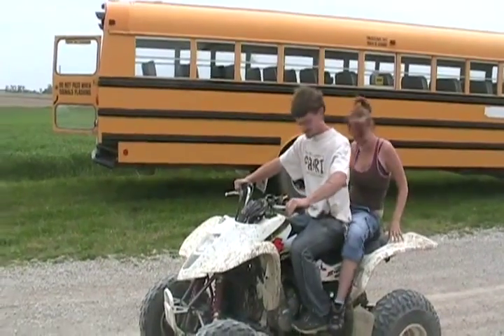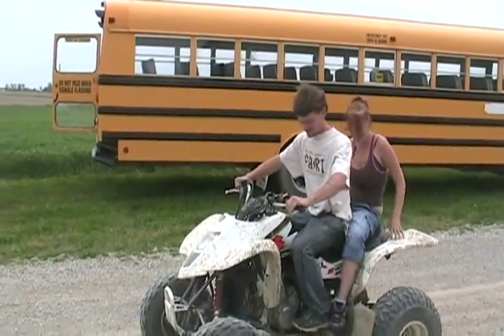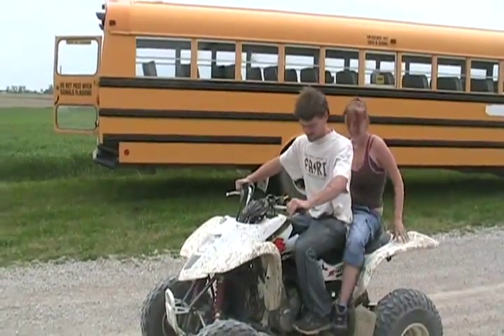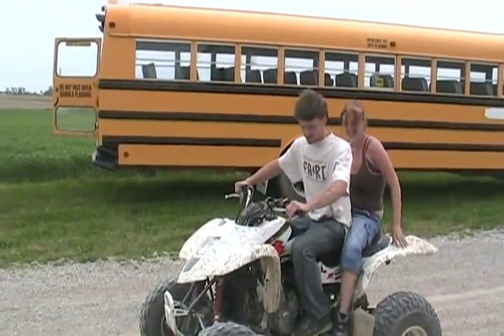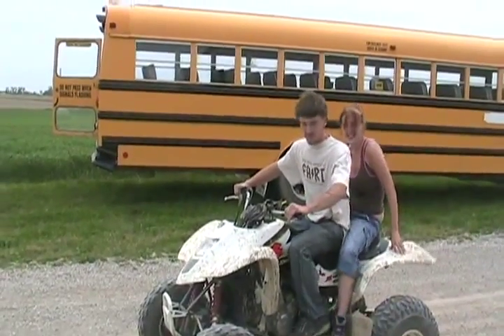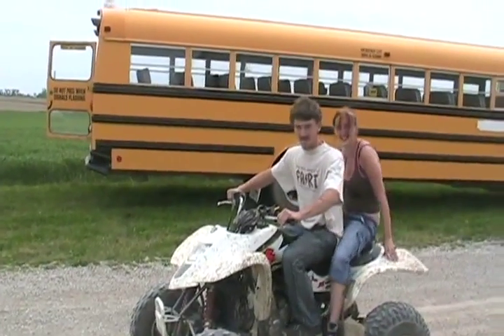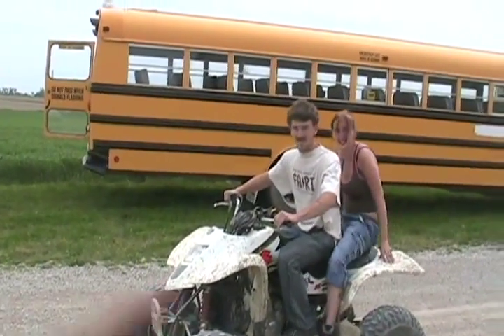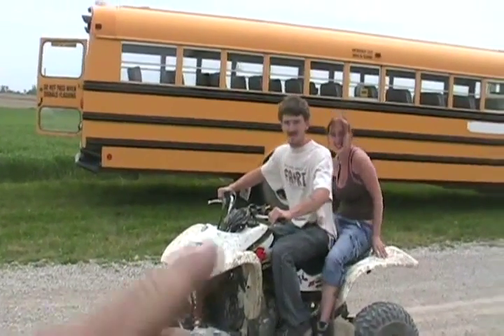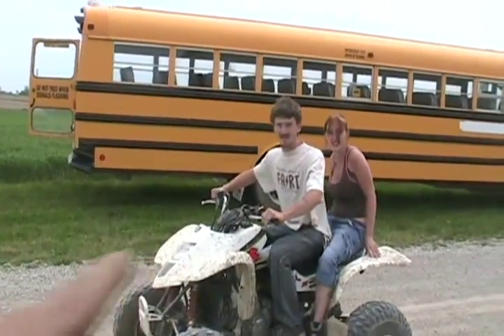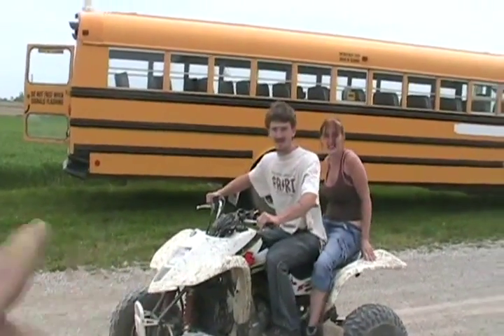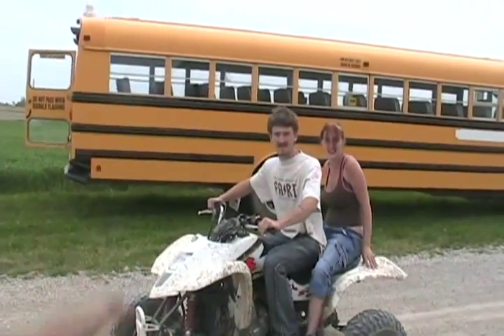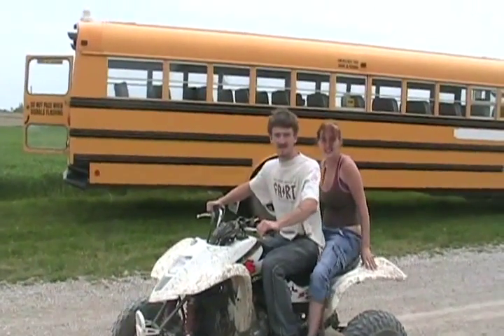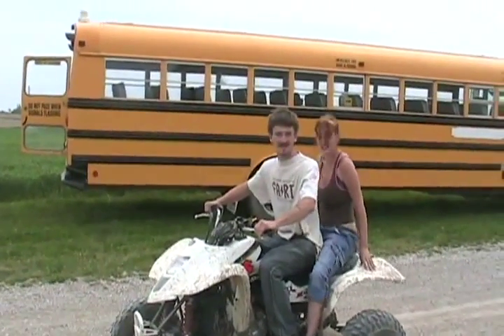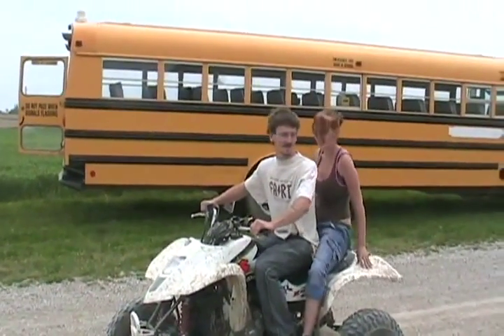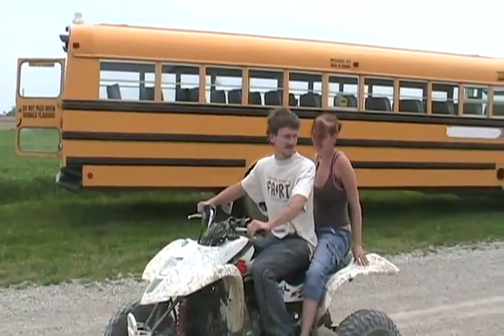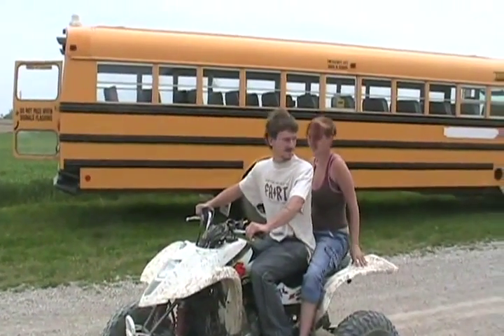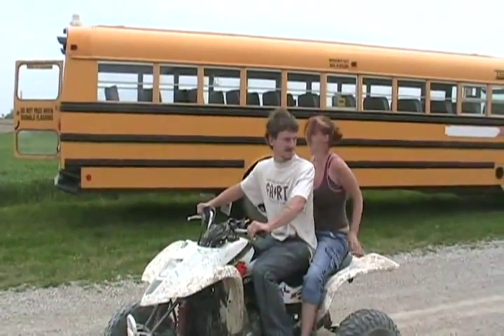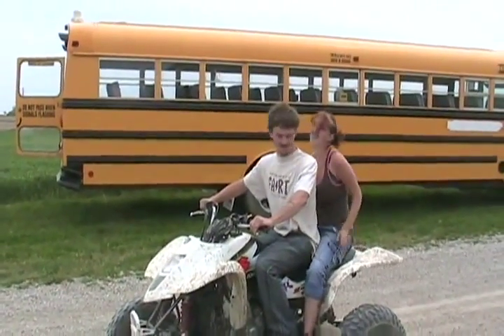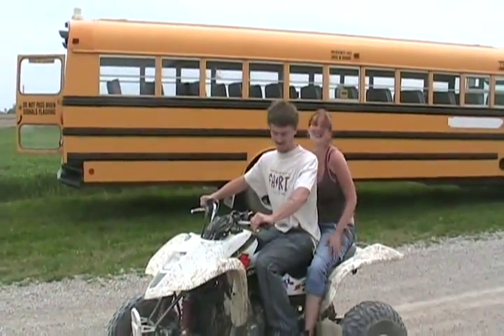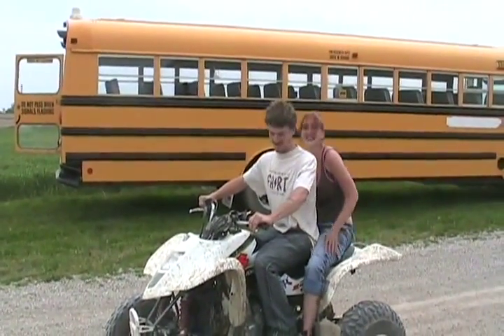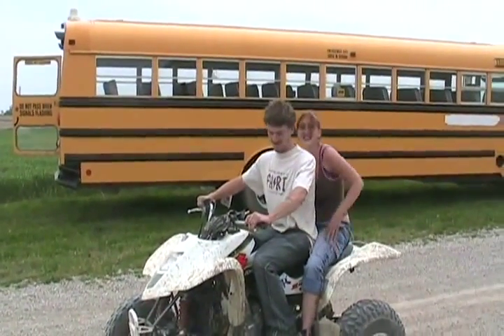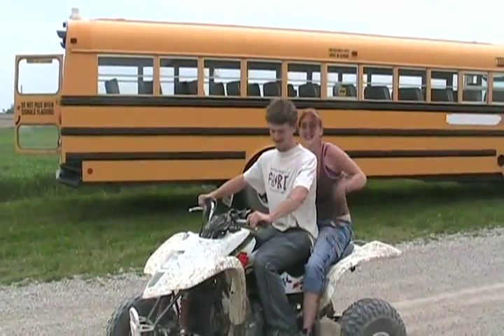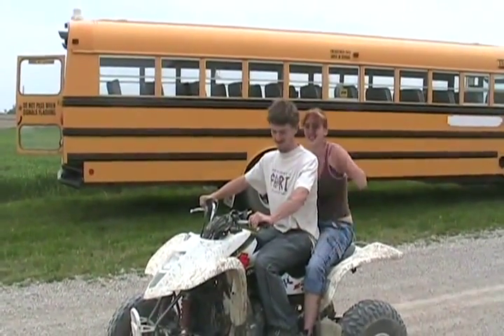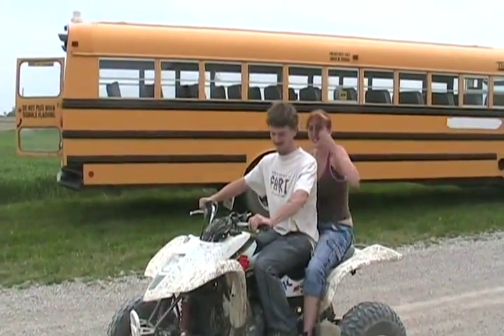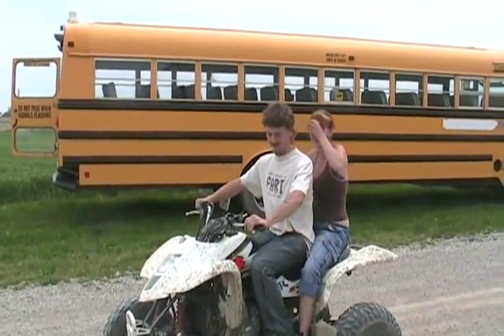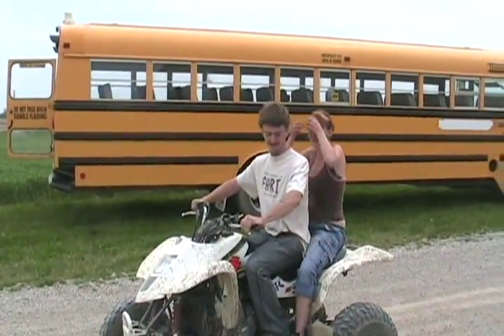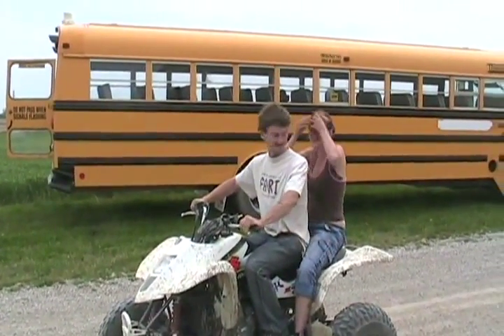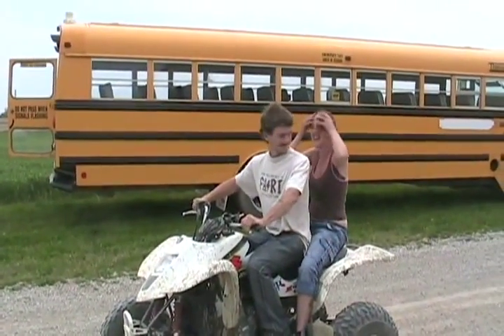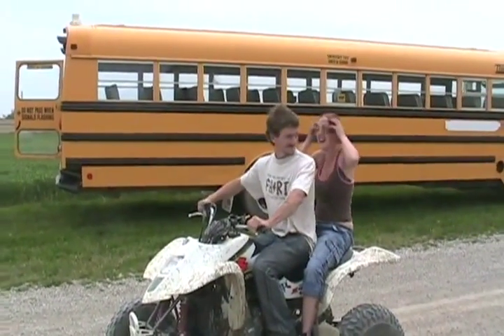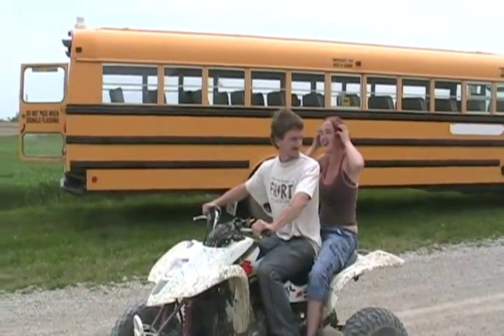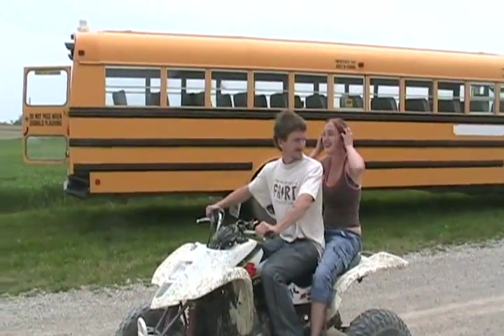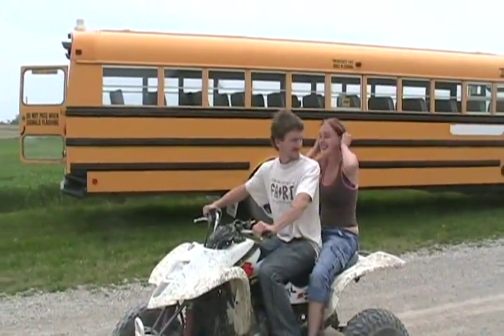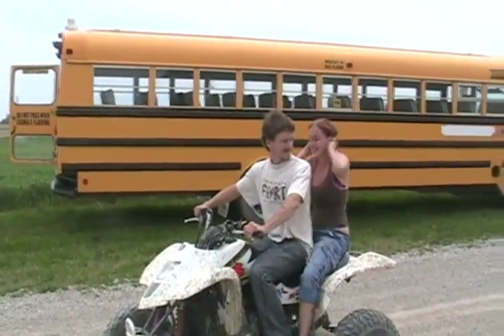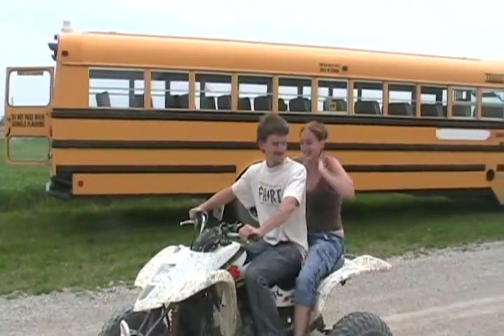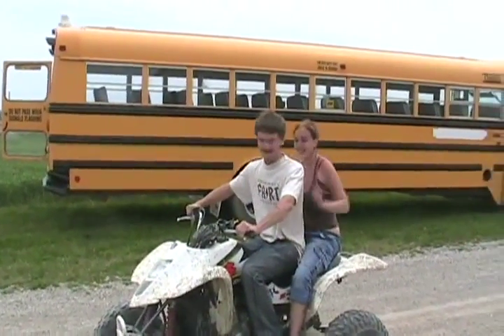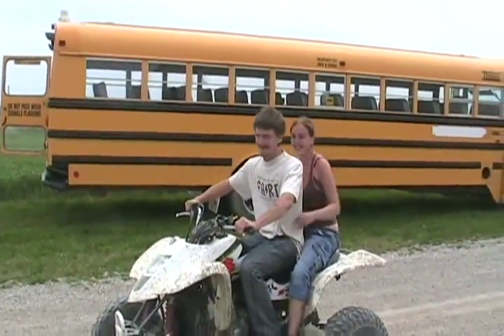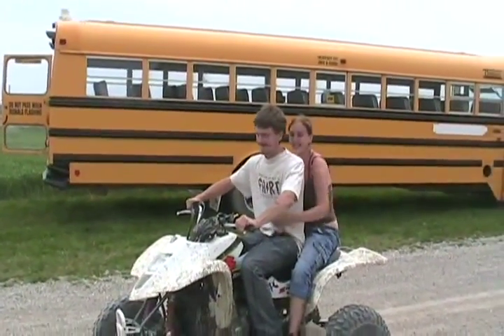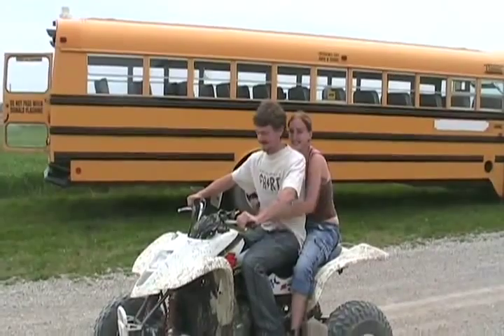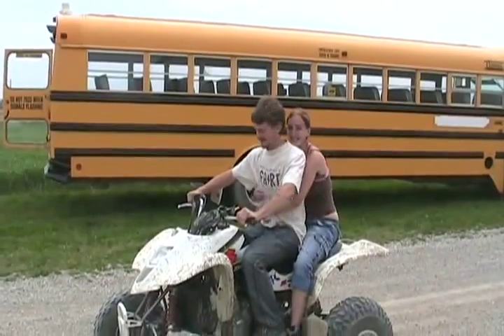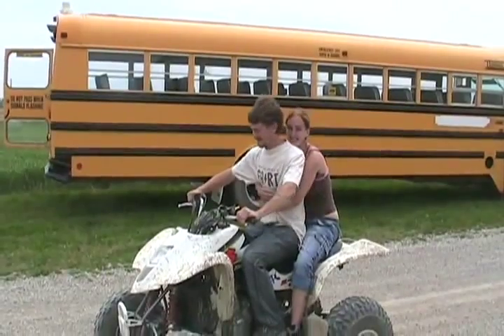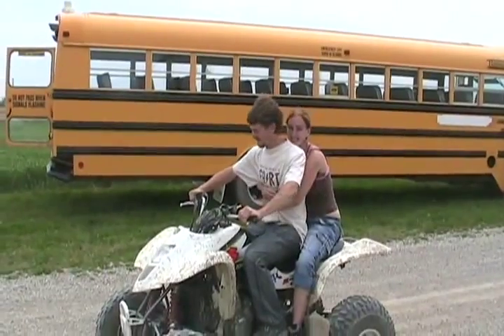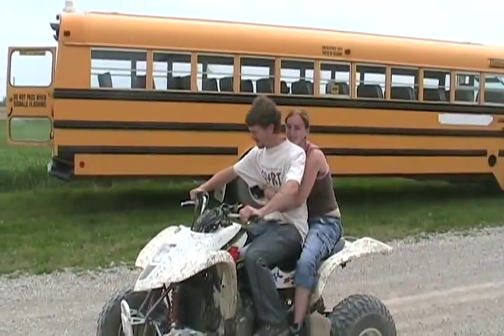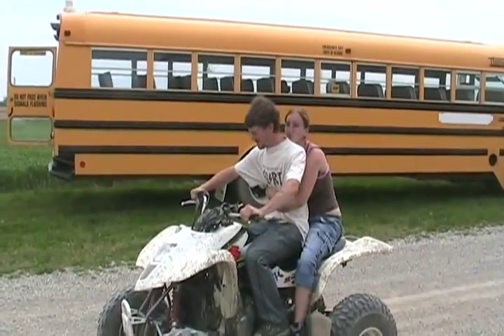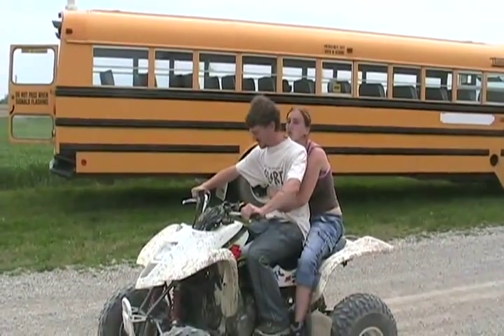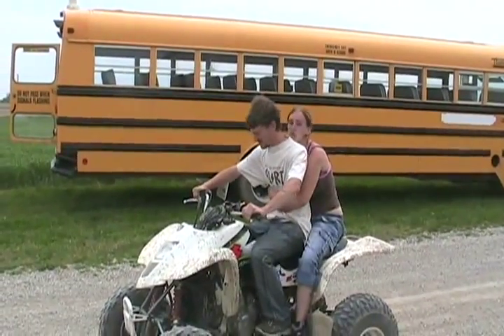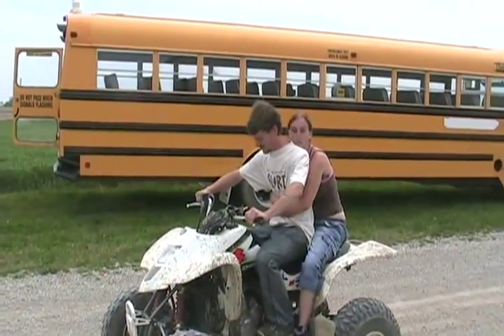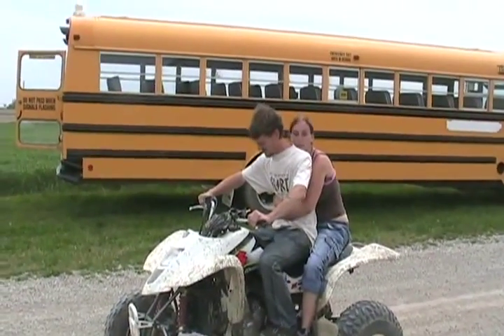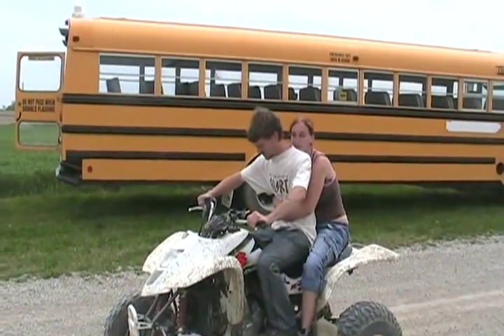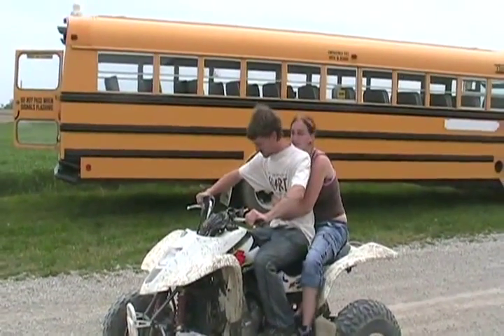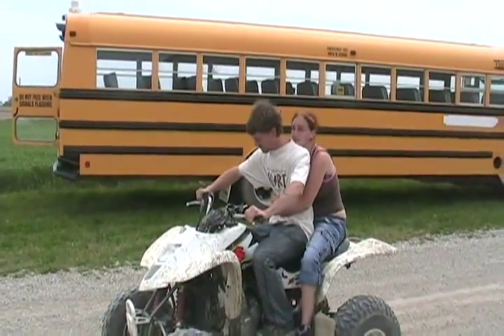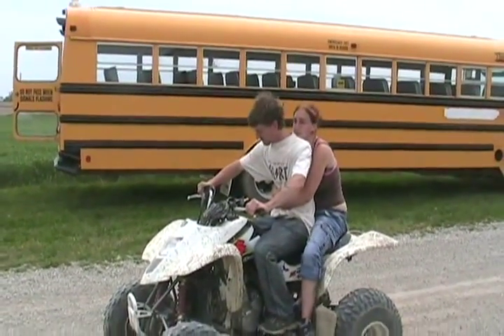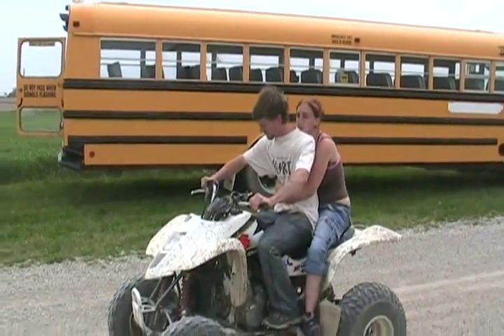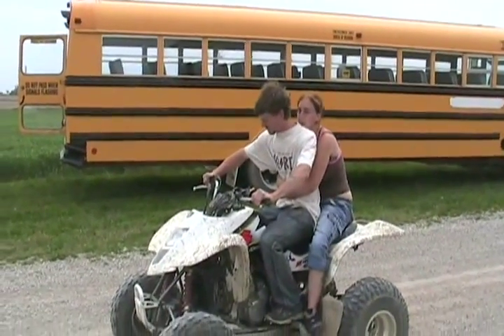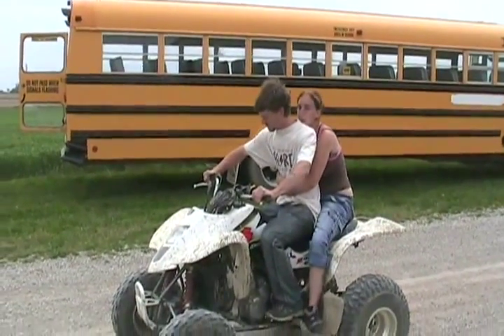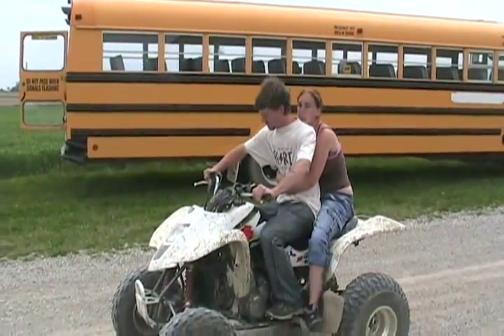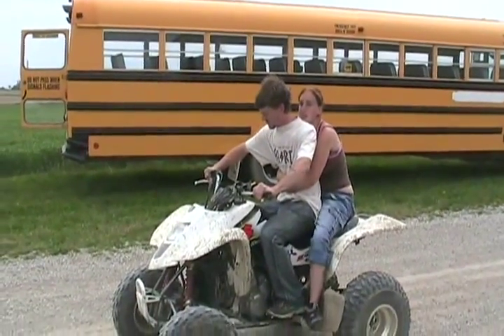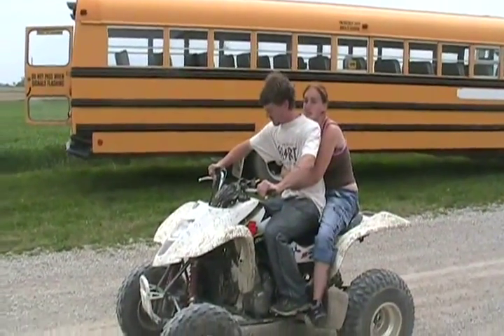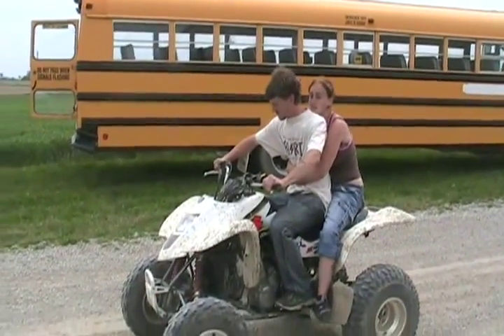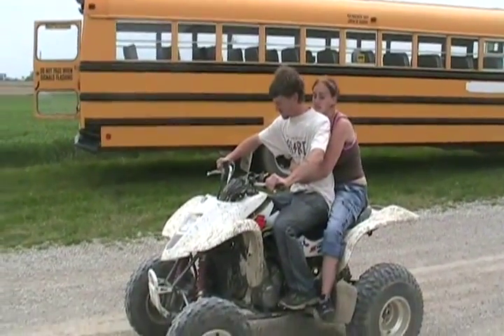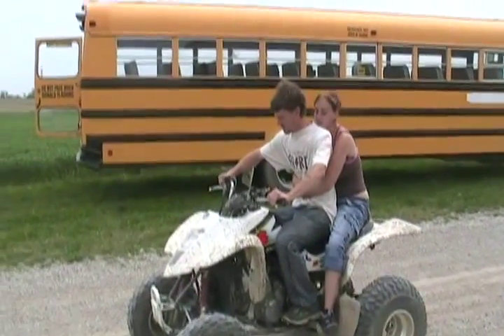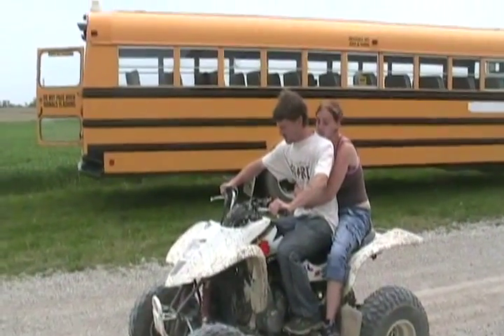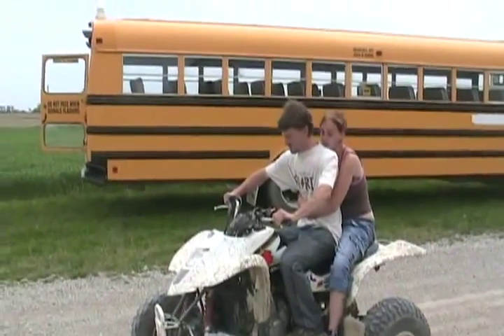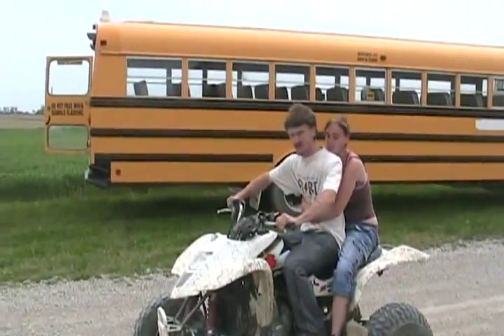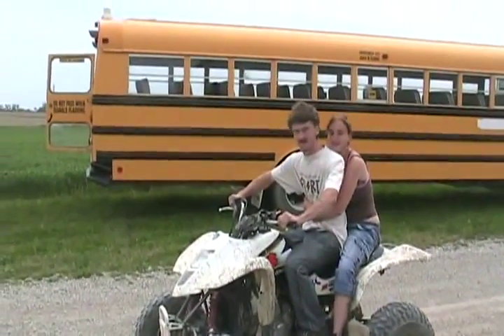Make sure you put your arms around them — I don't want you to fall off. Yeah. Pretend you love them.